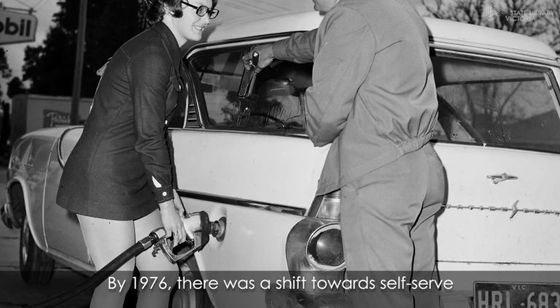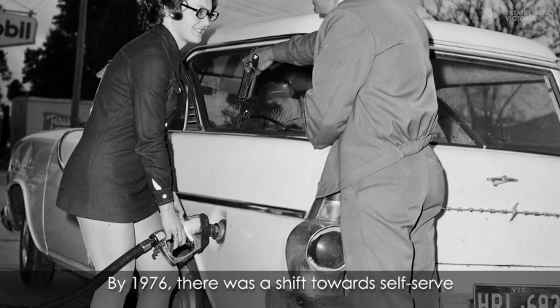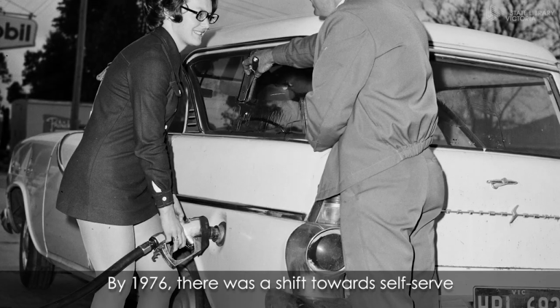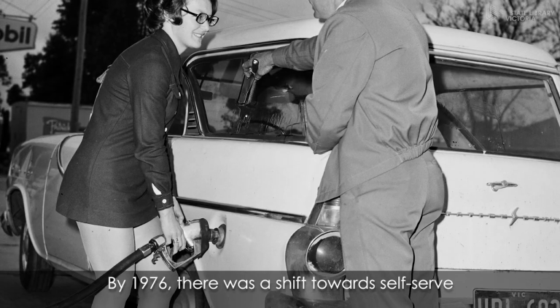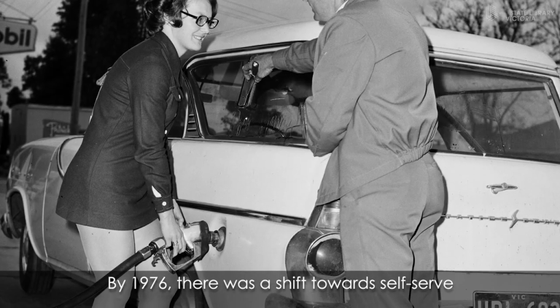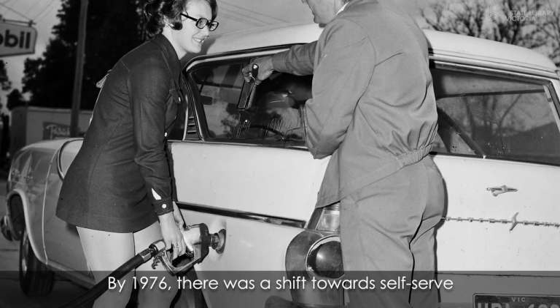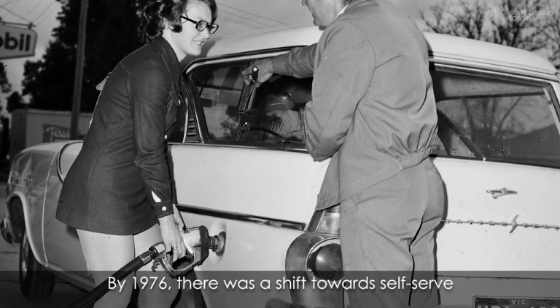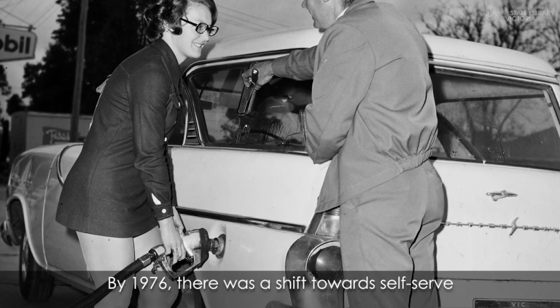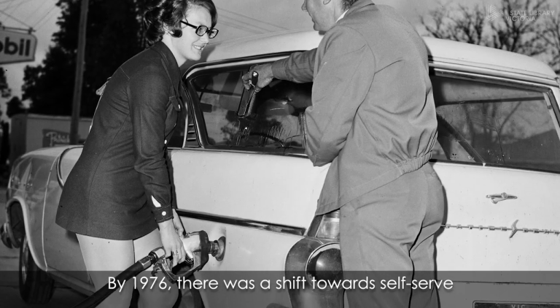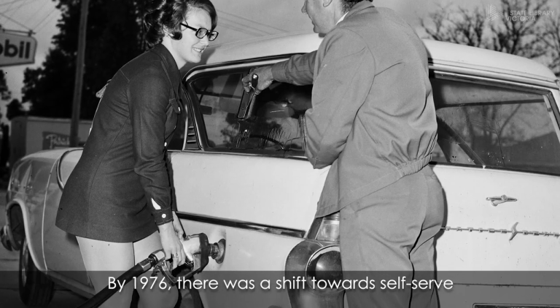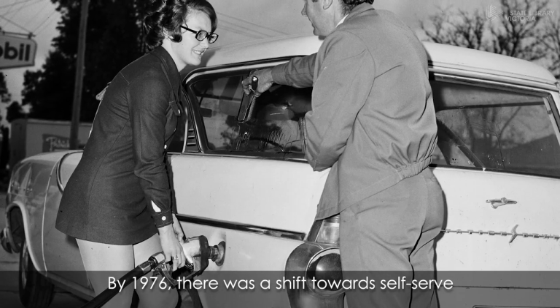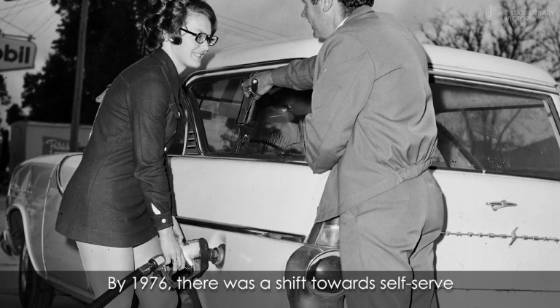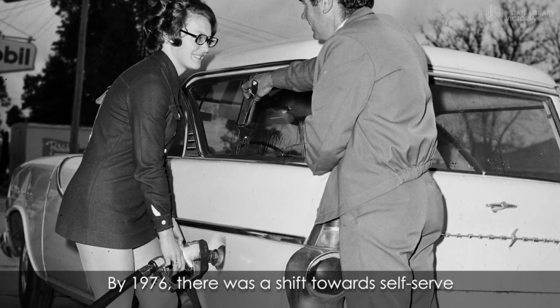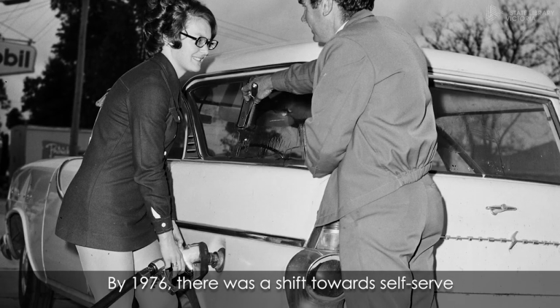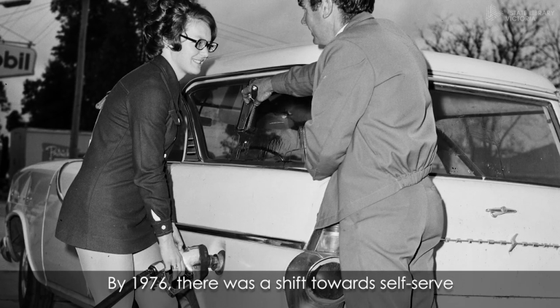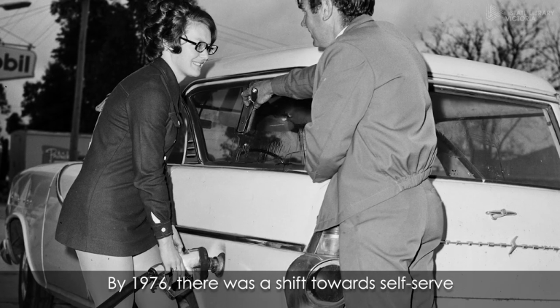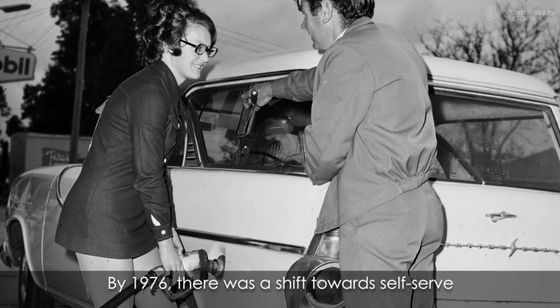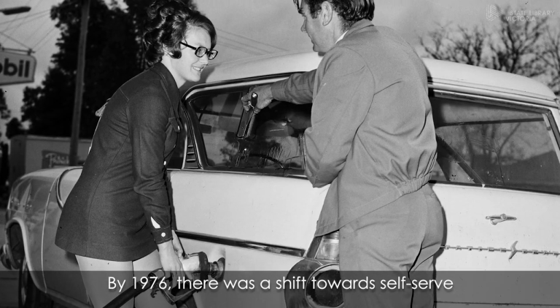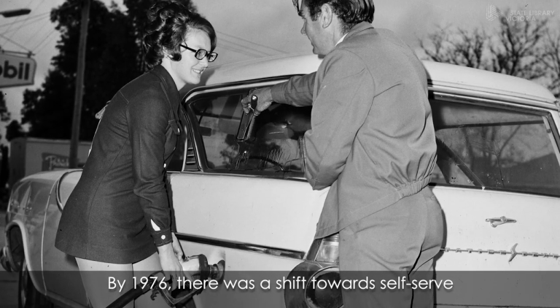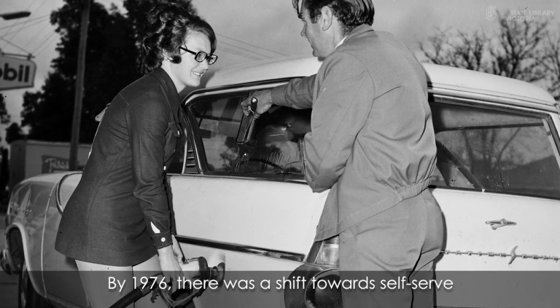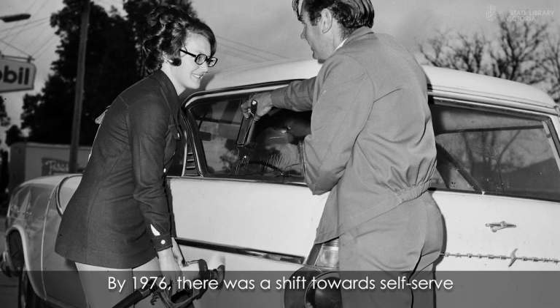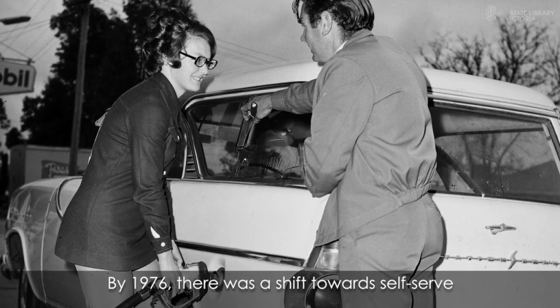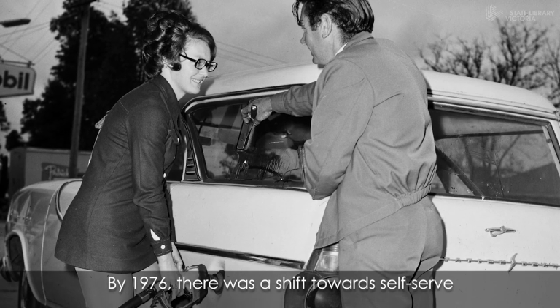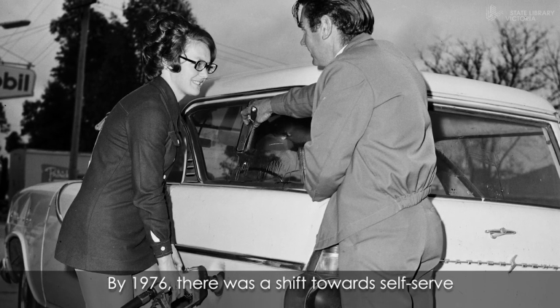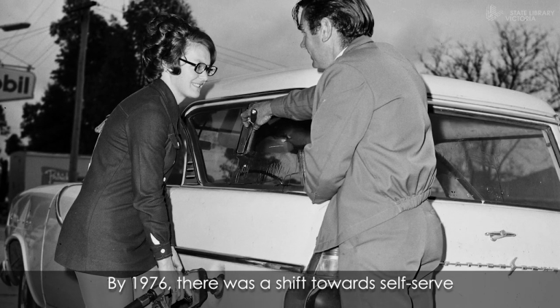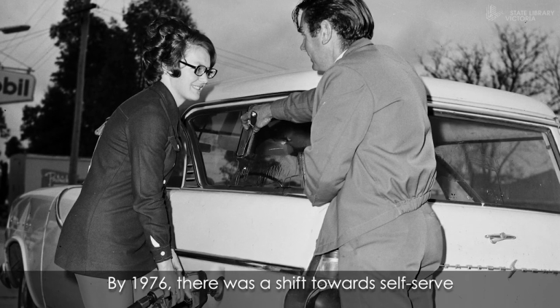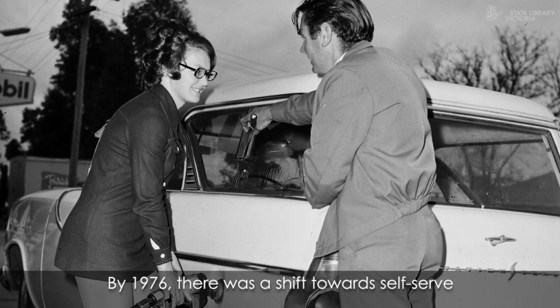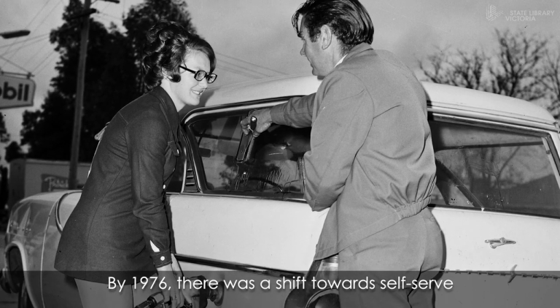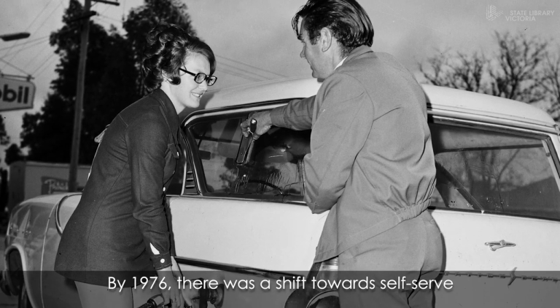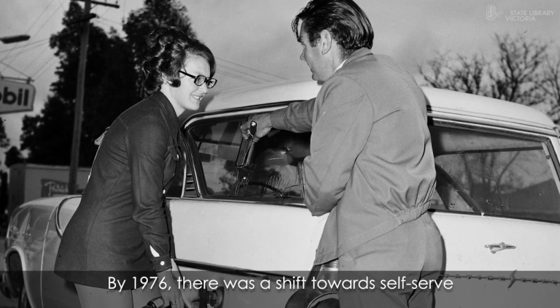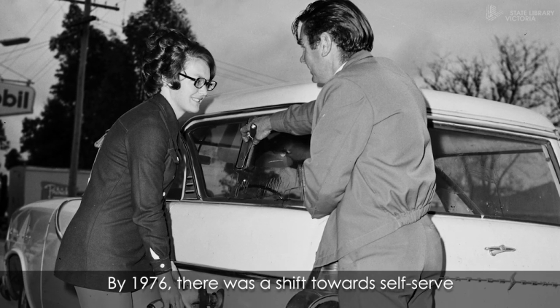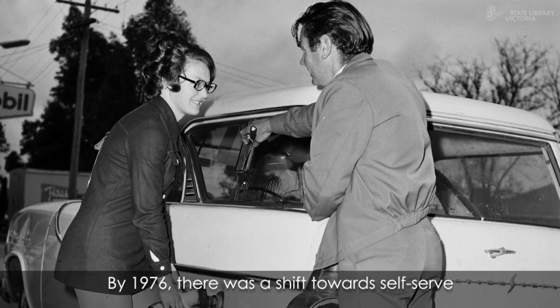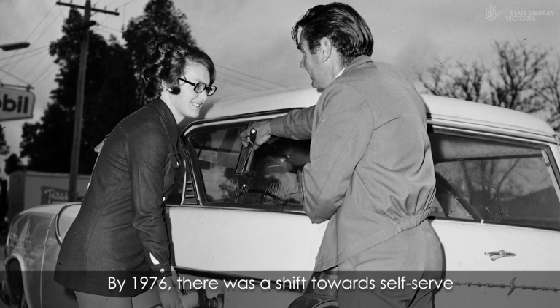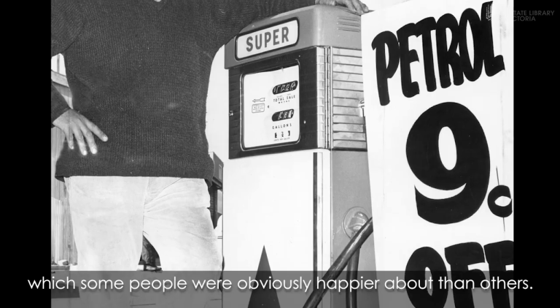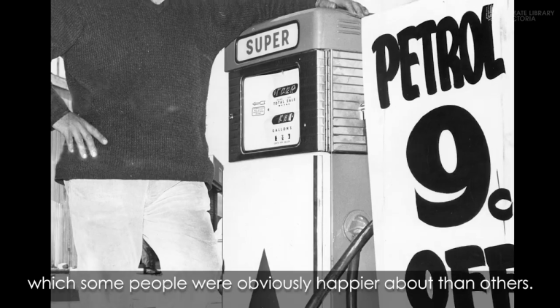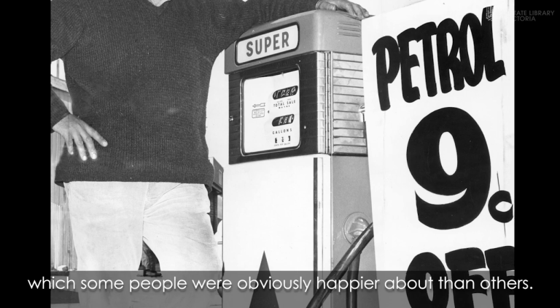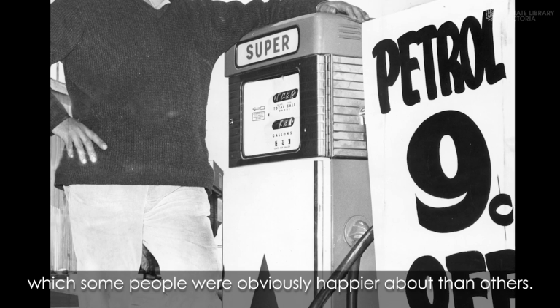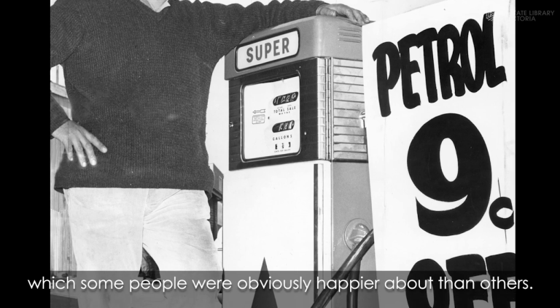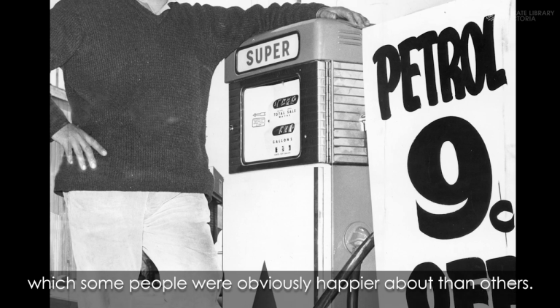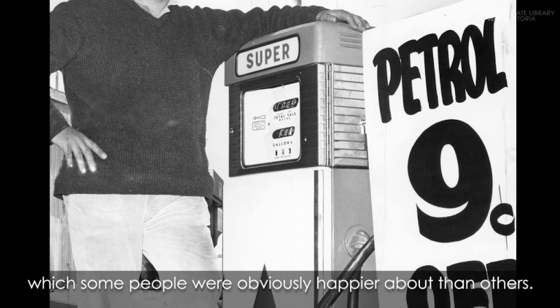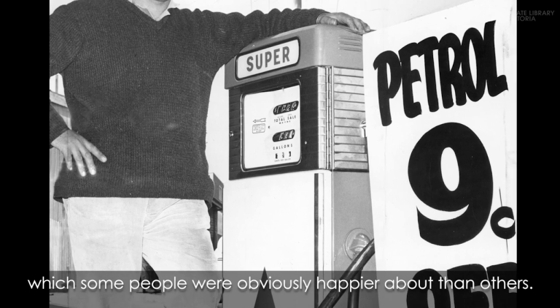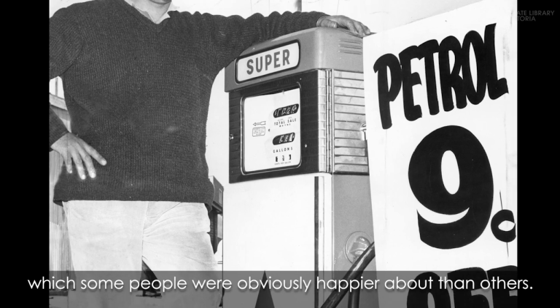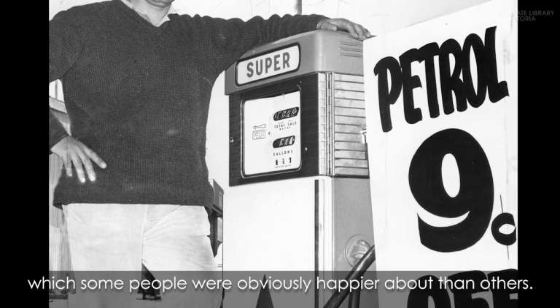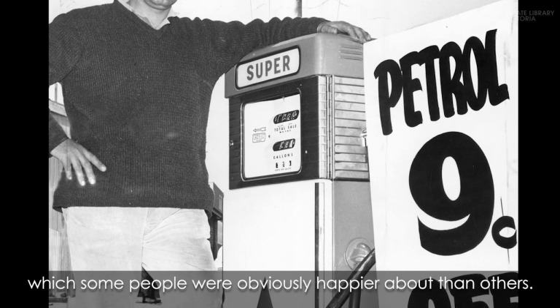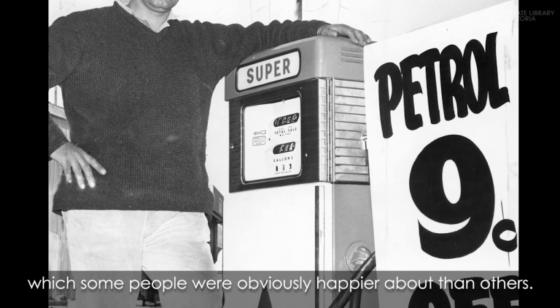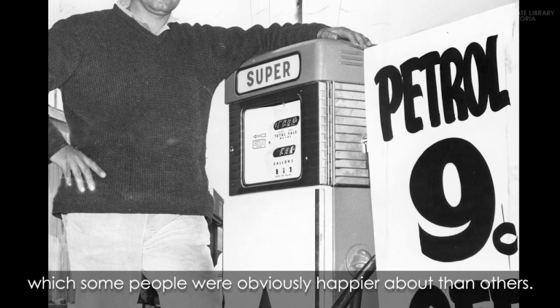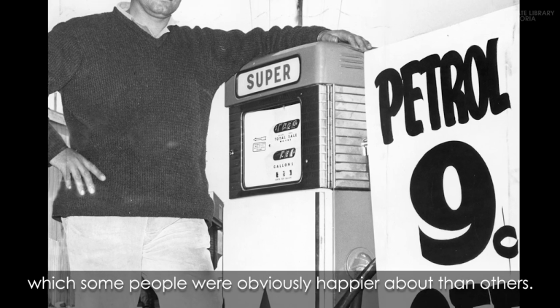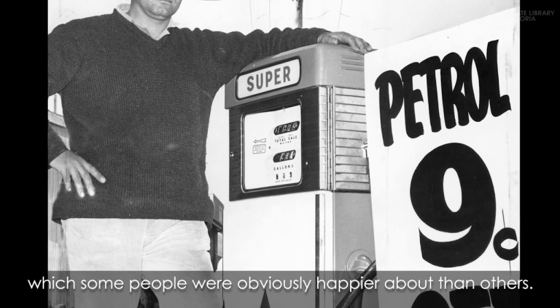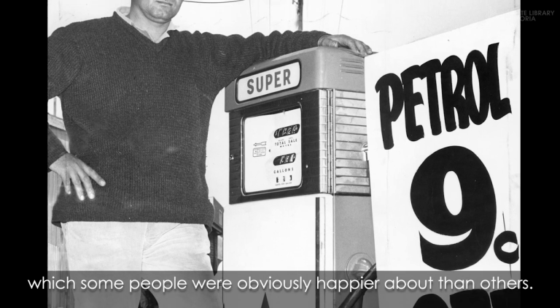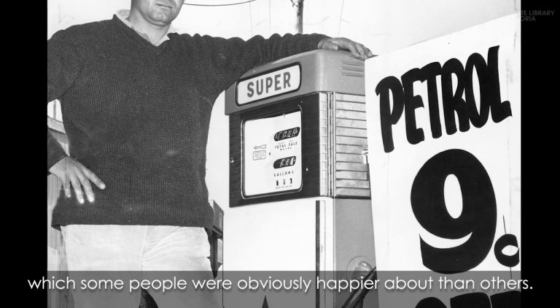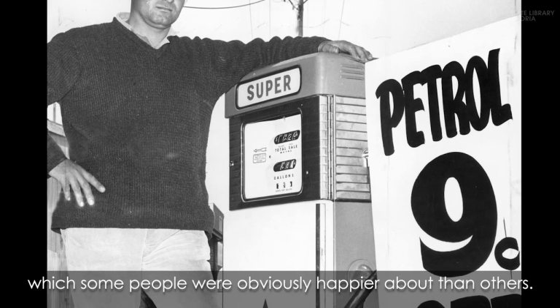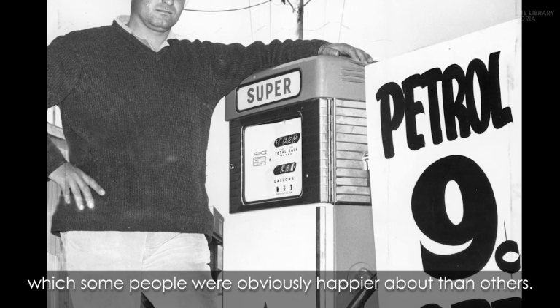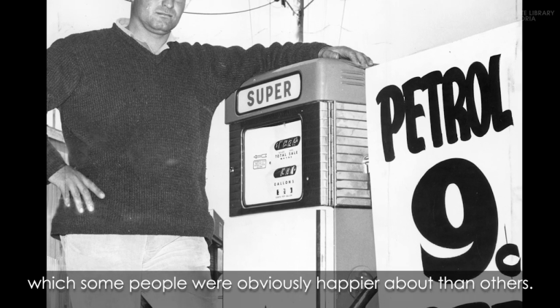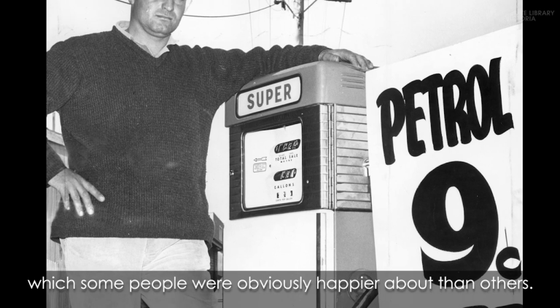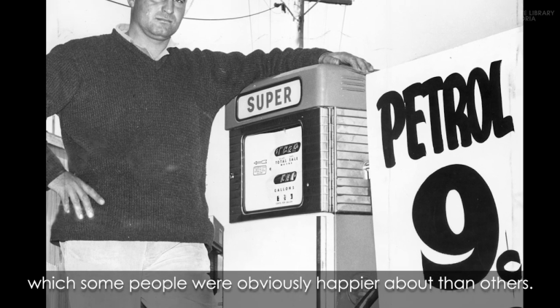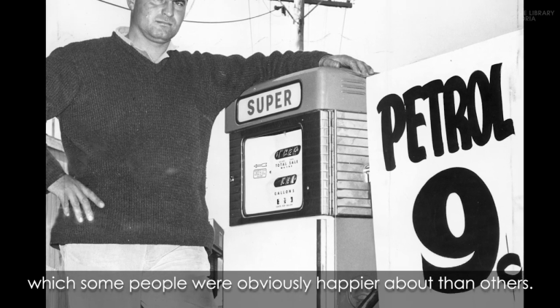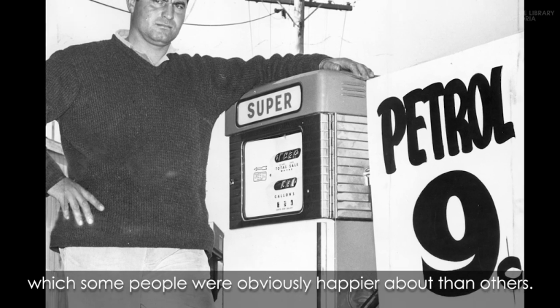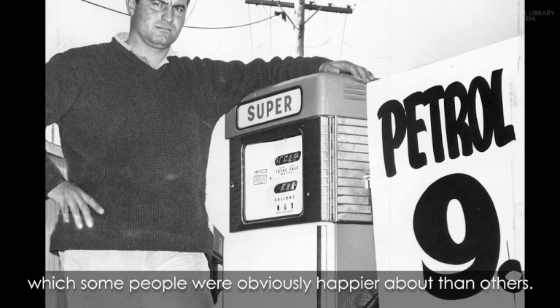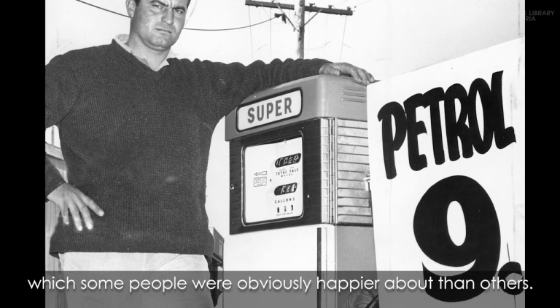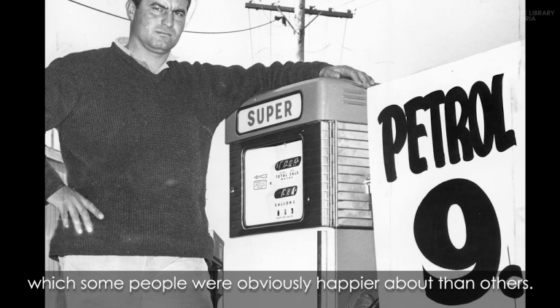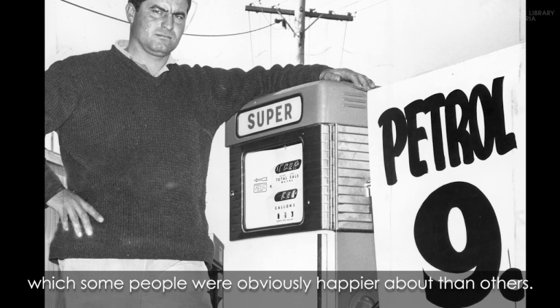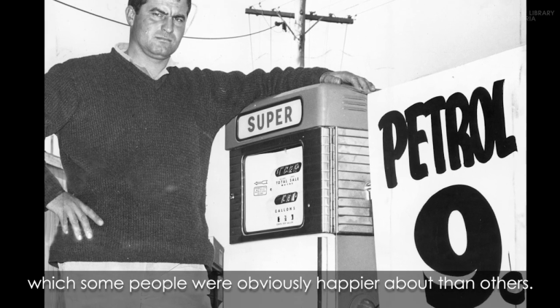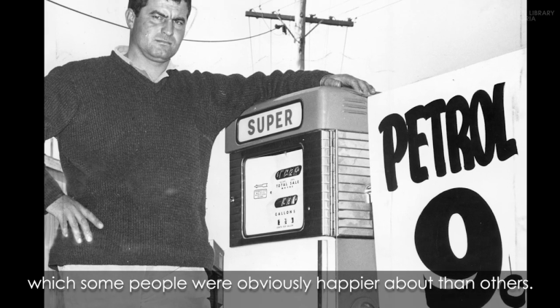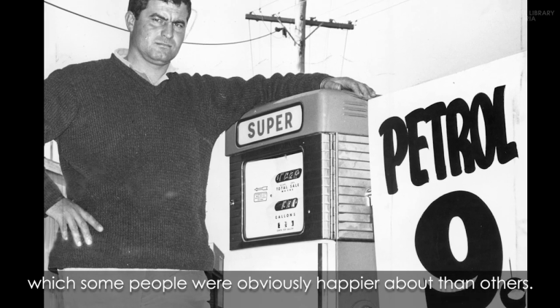By 1976, there was a shift towards self-serve, which some people were obviously happier about than others.